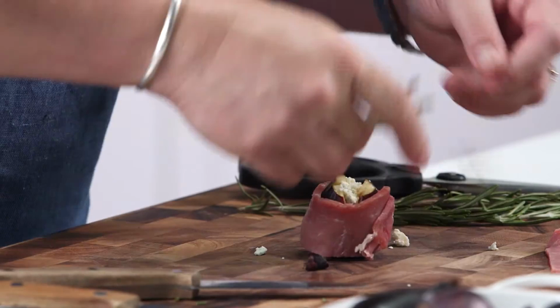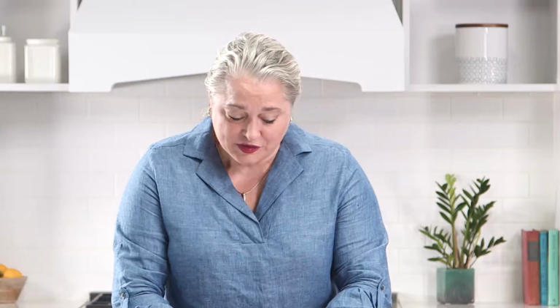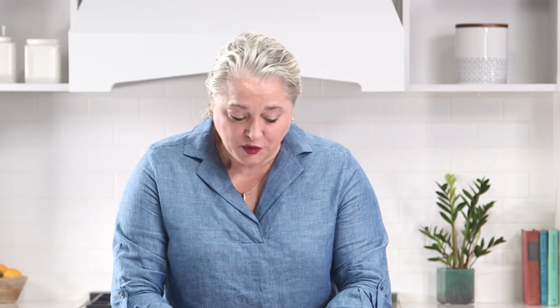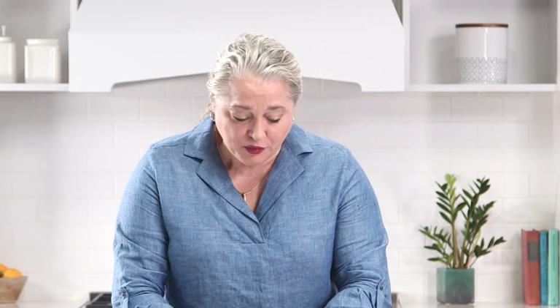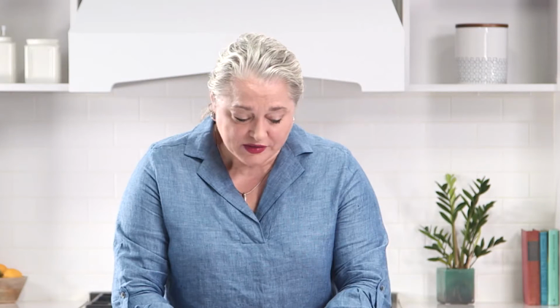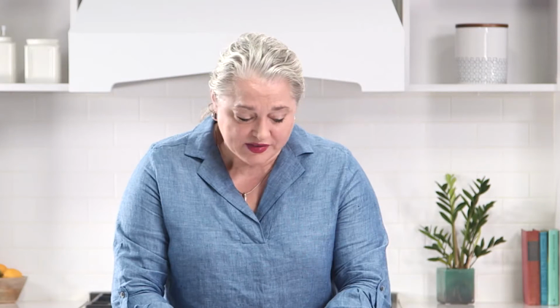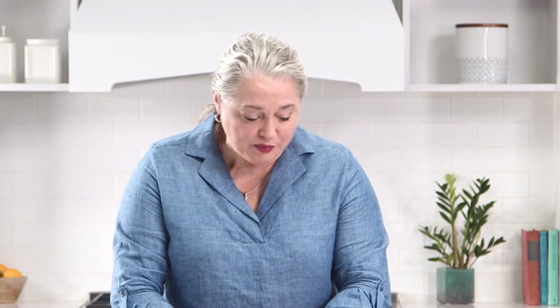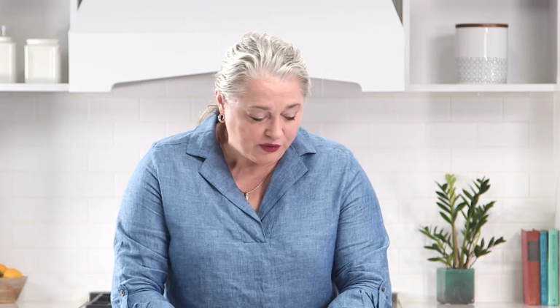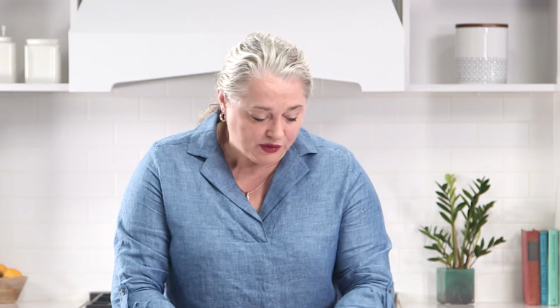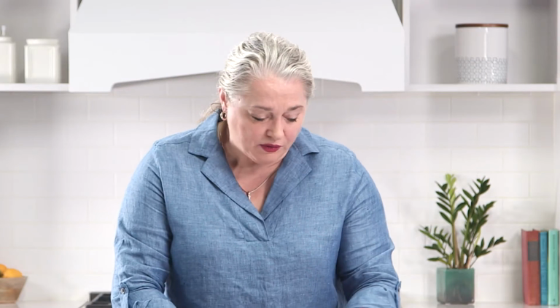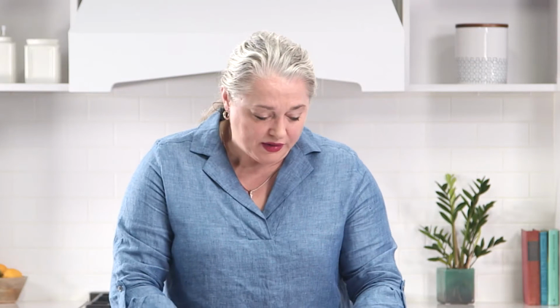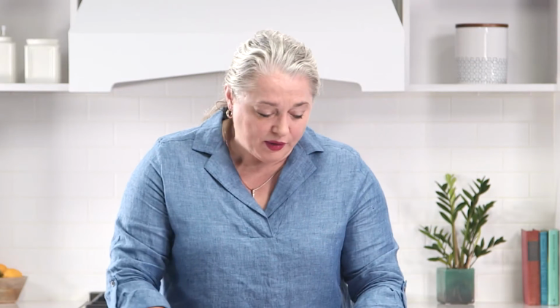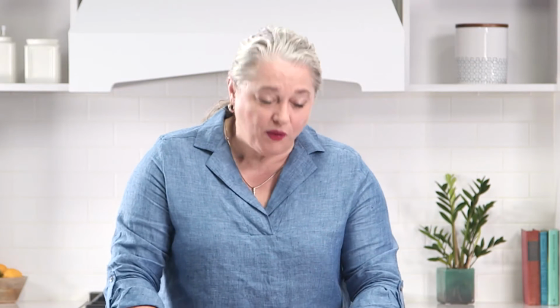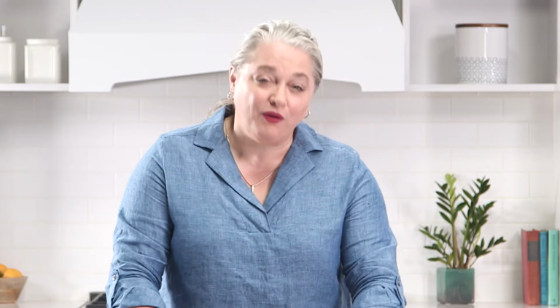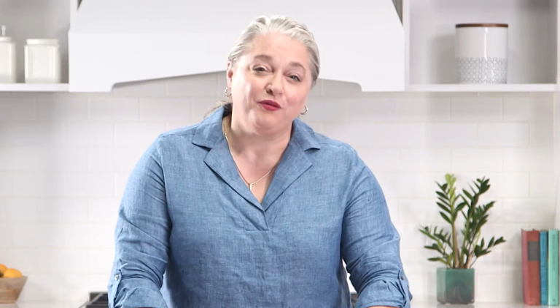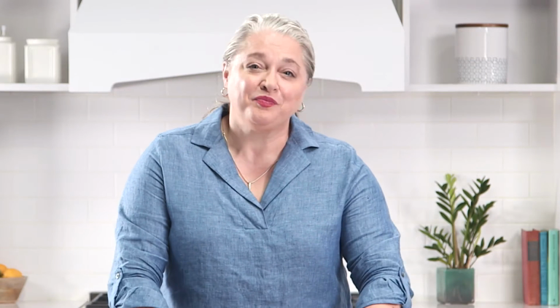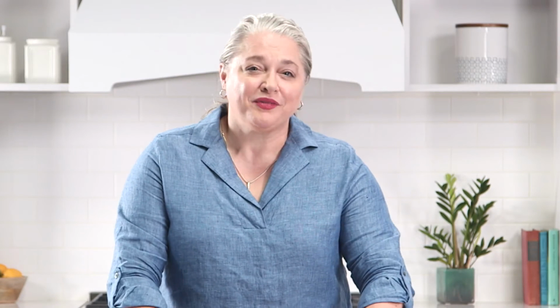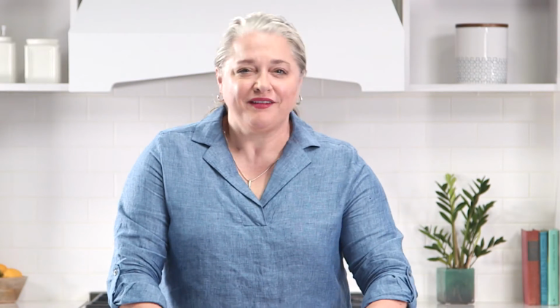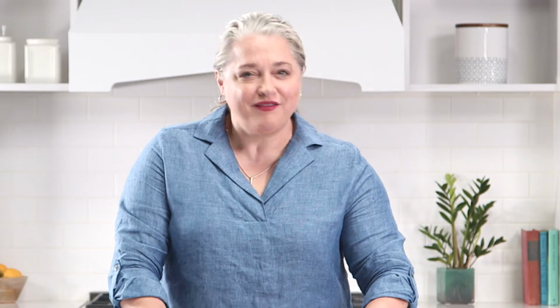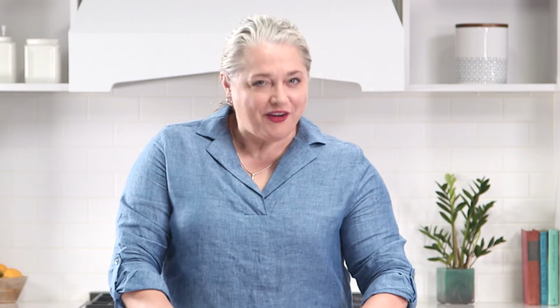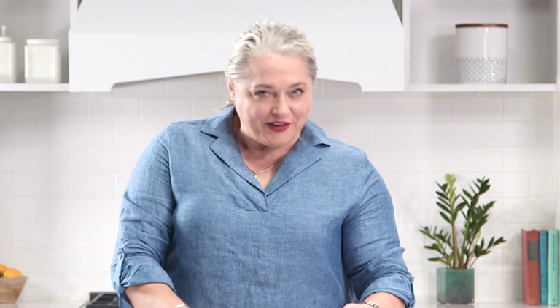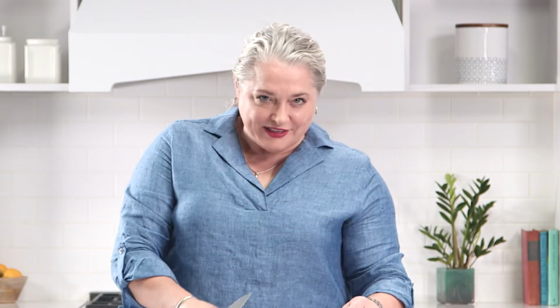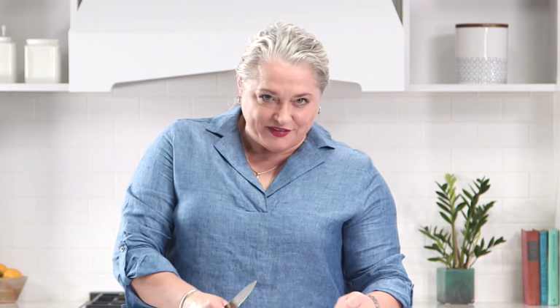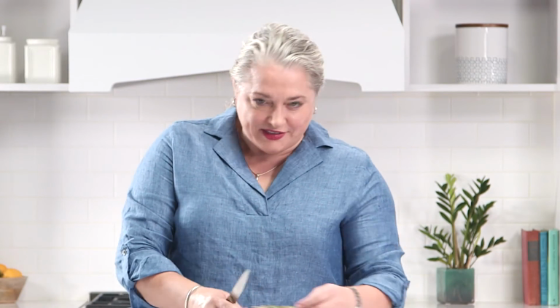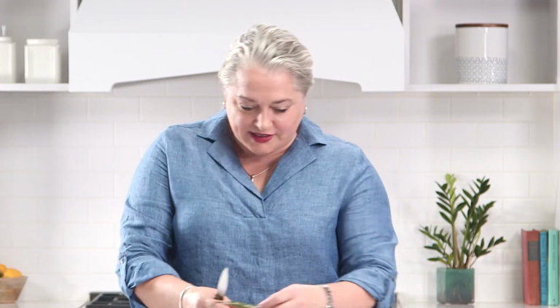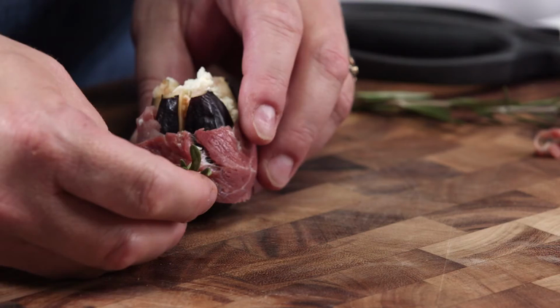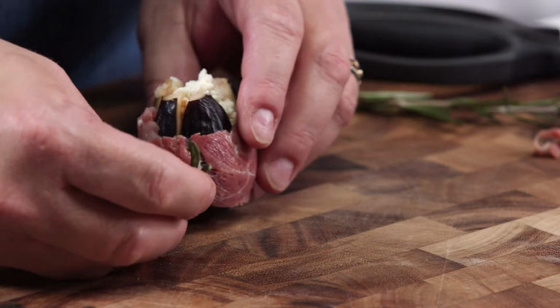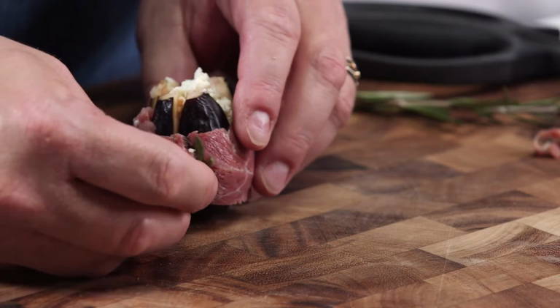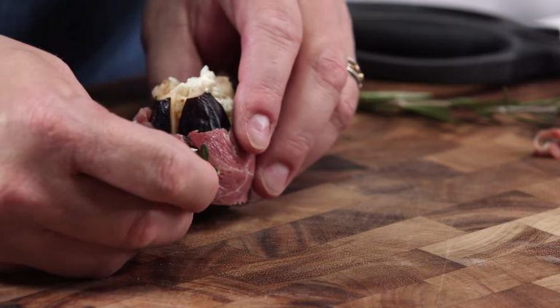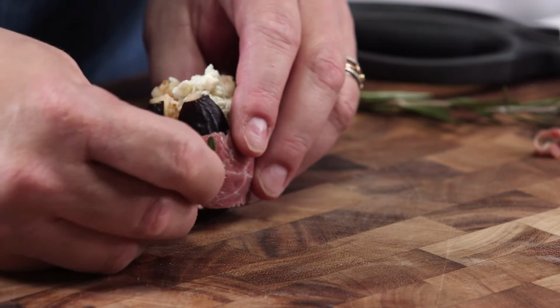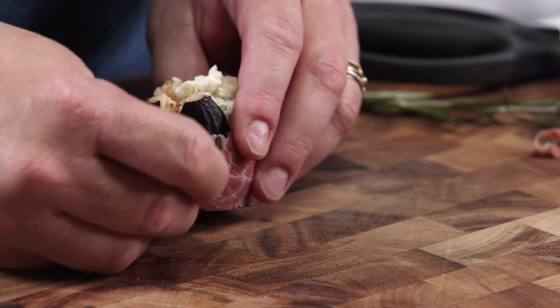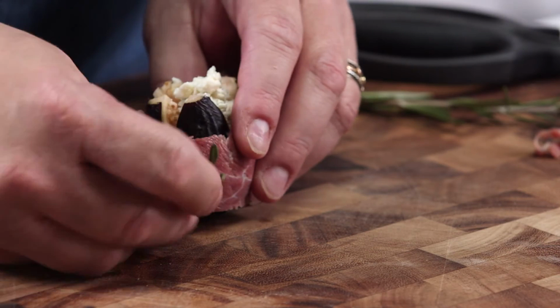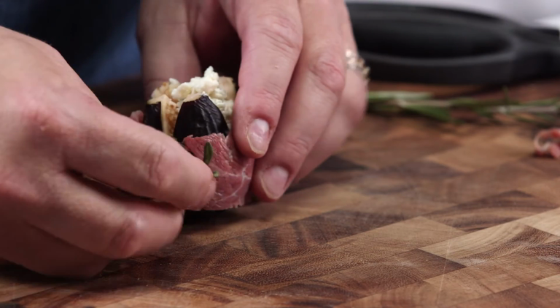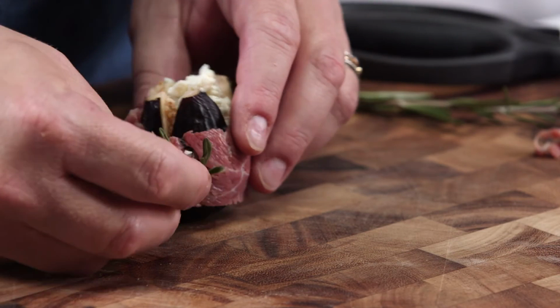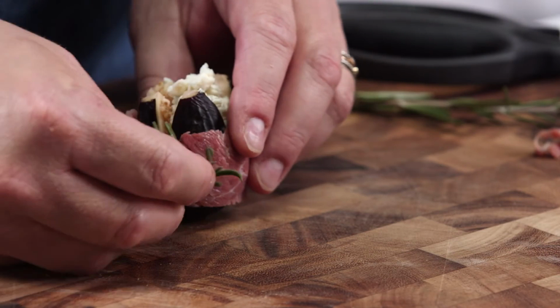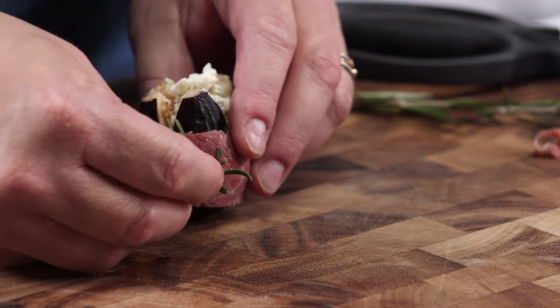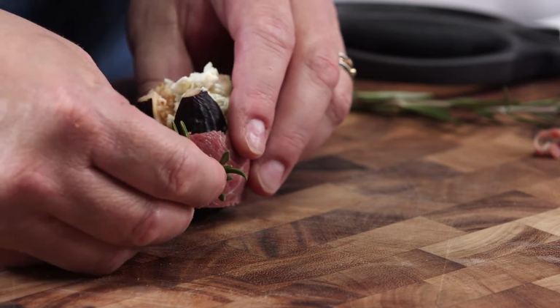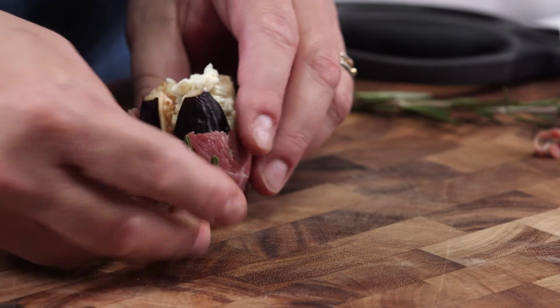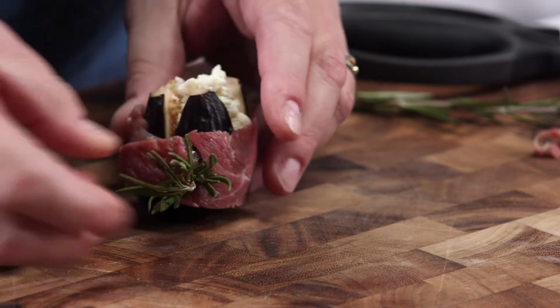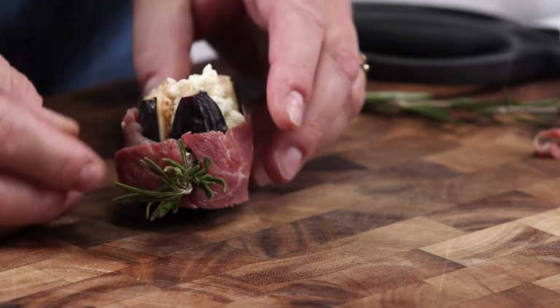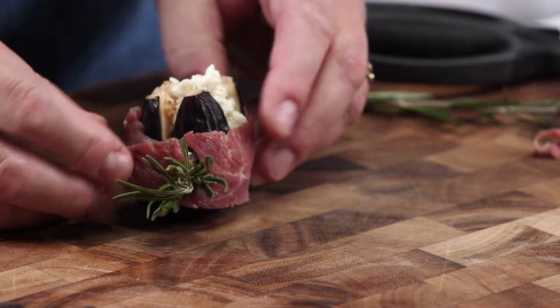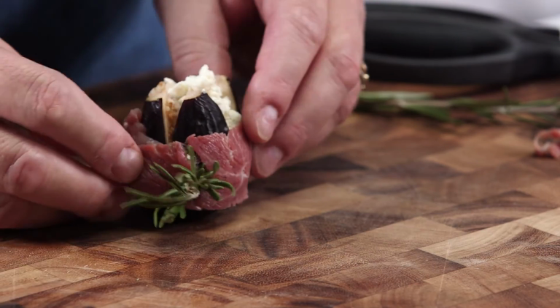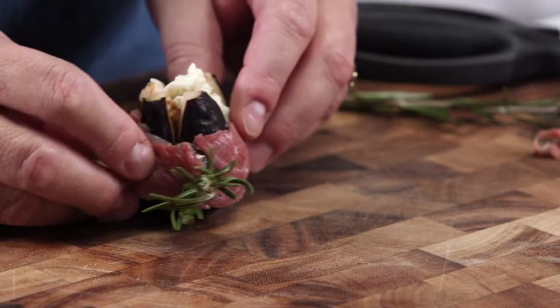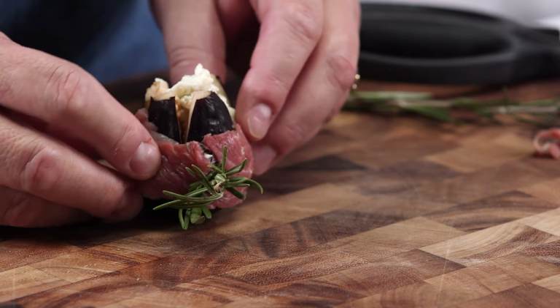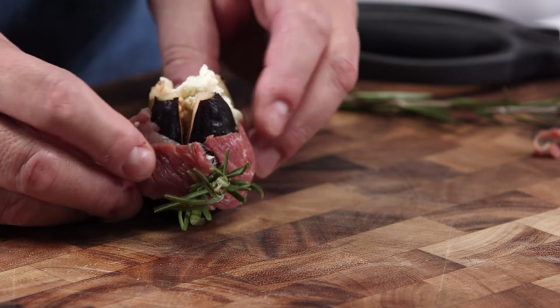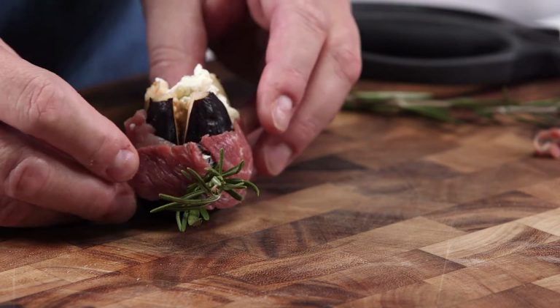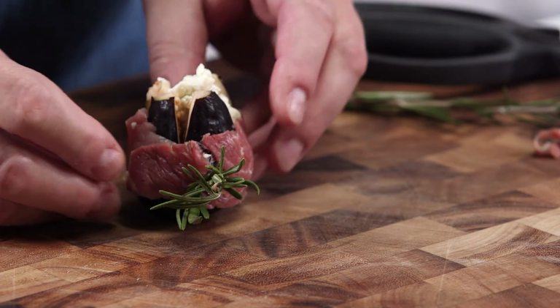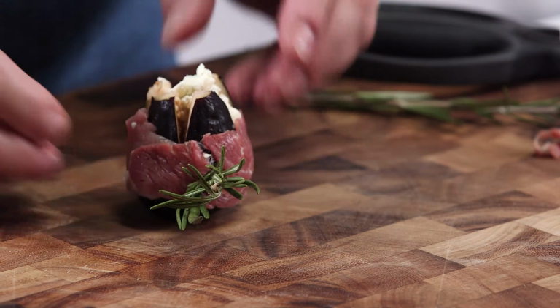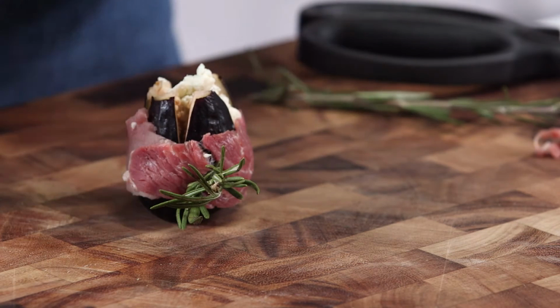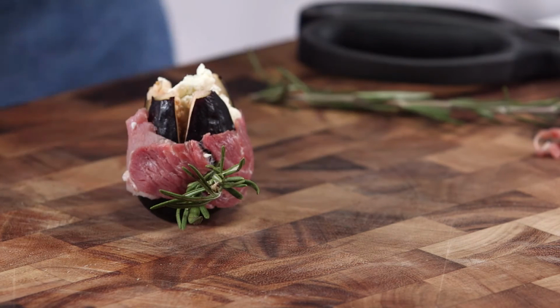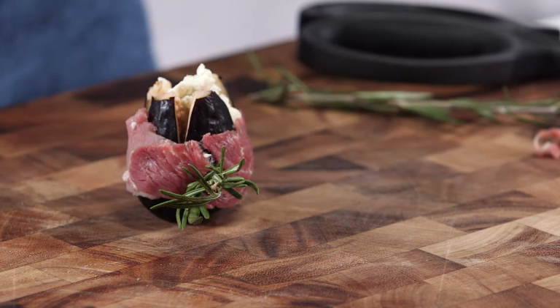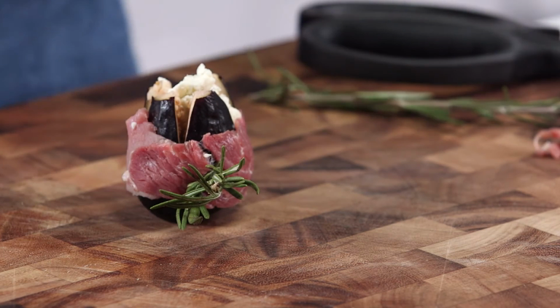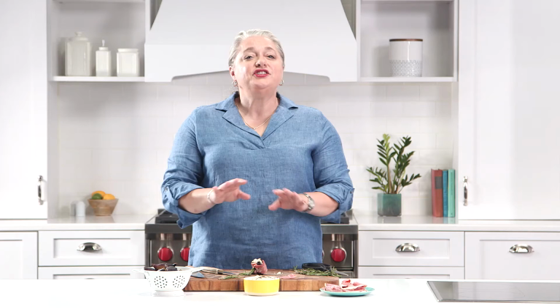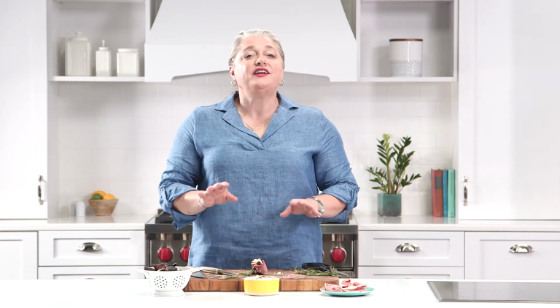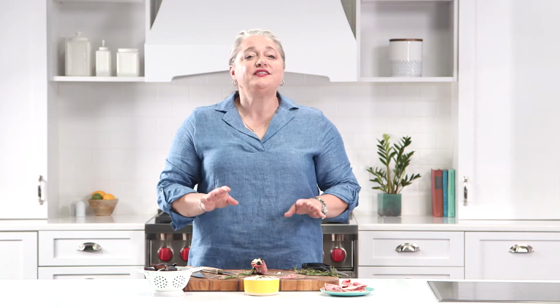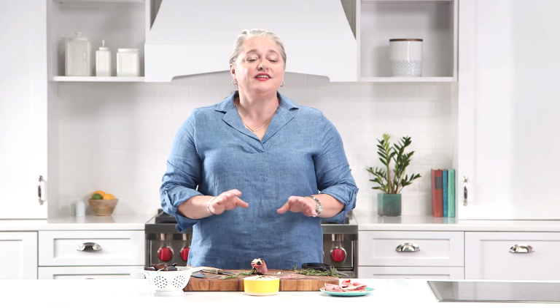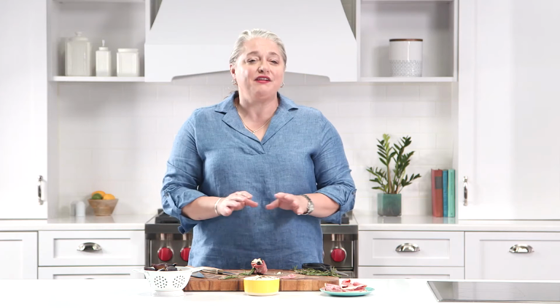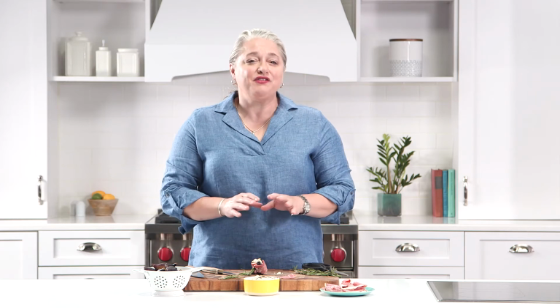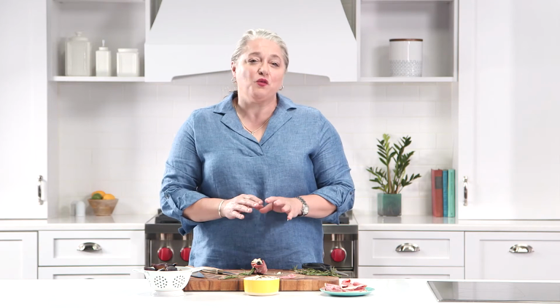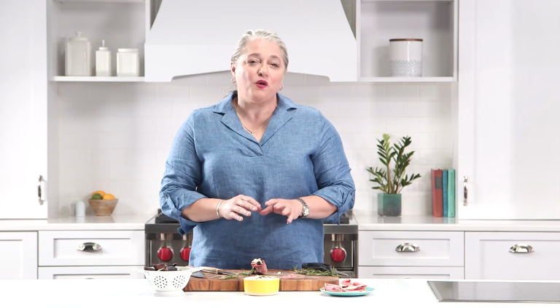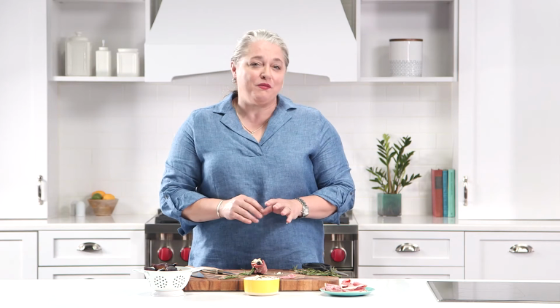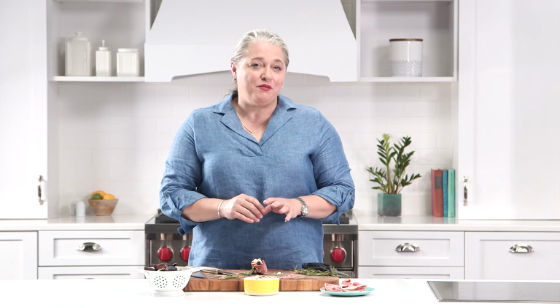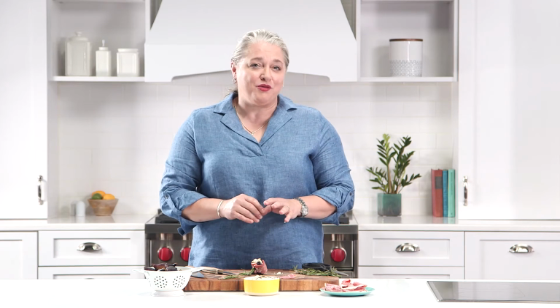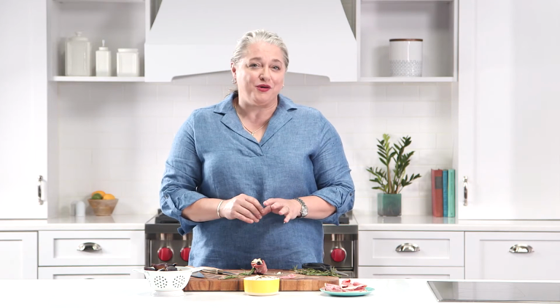Super simple little nibble, very sophisticated. You're just going to pop them in the oven at 350, just enough to warm them through.